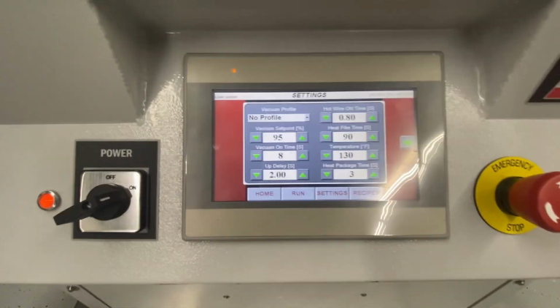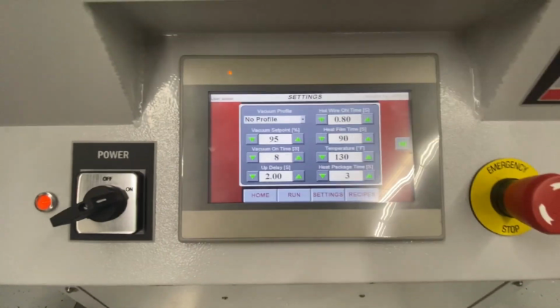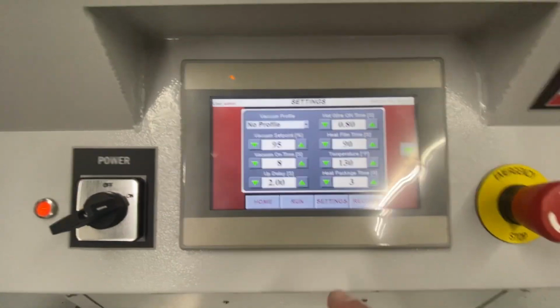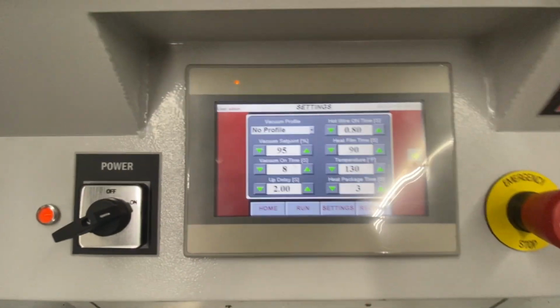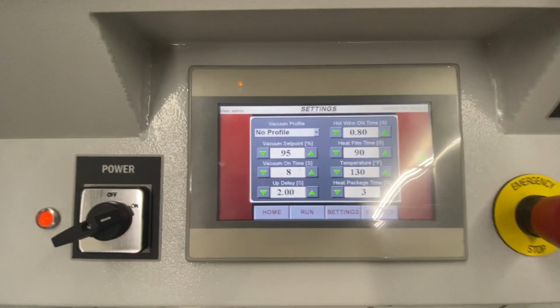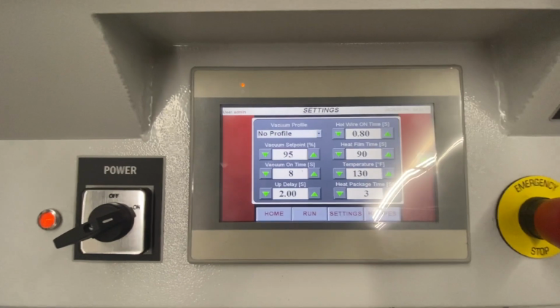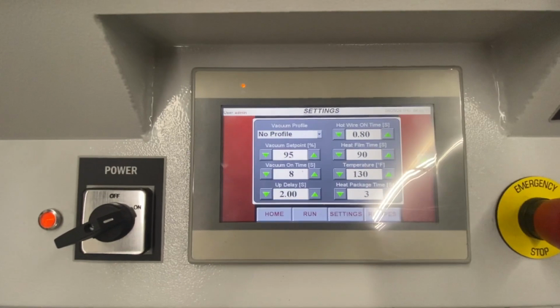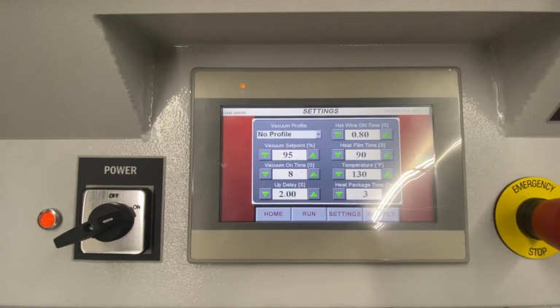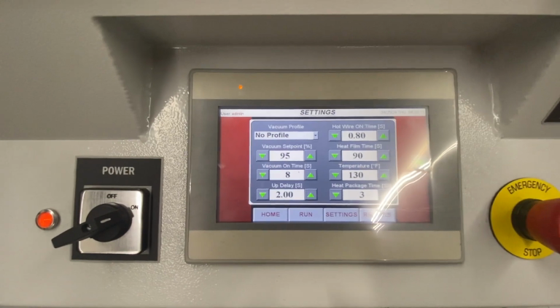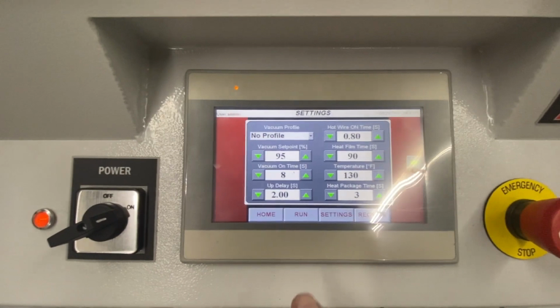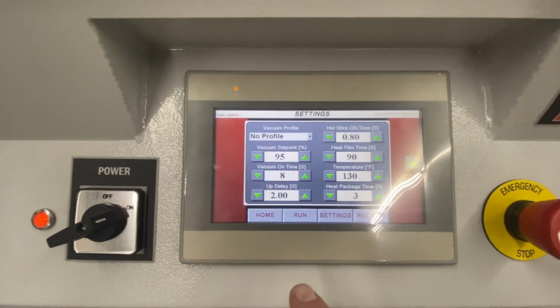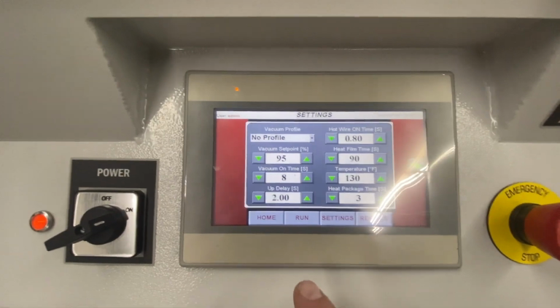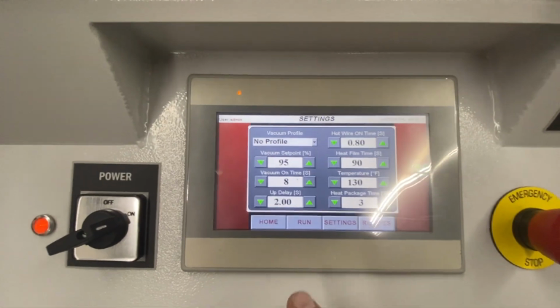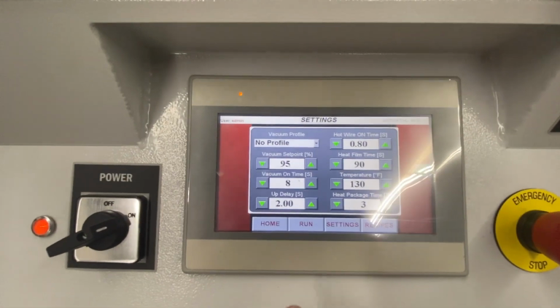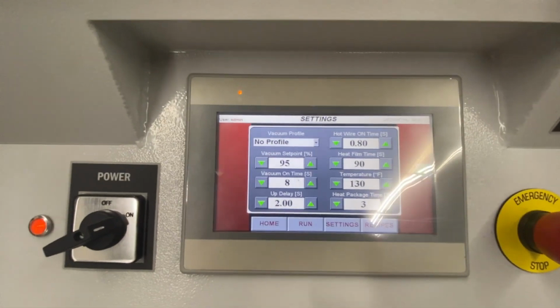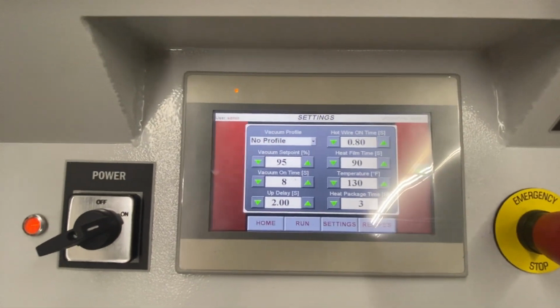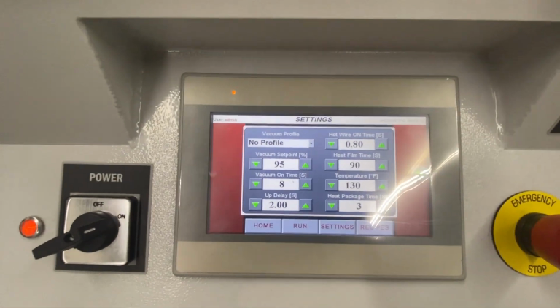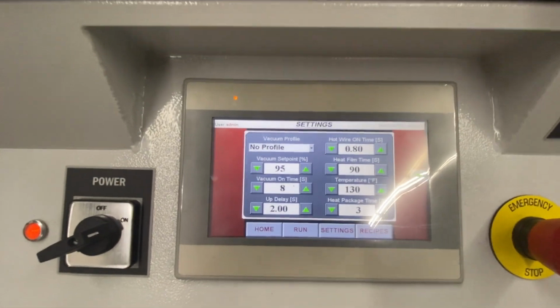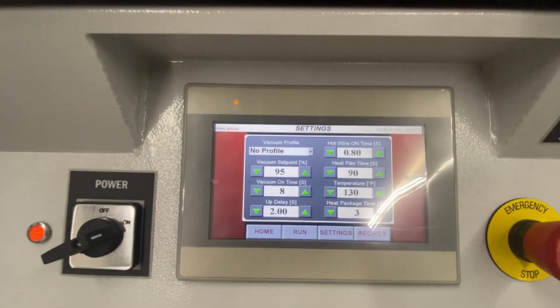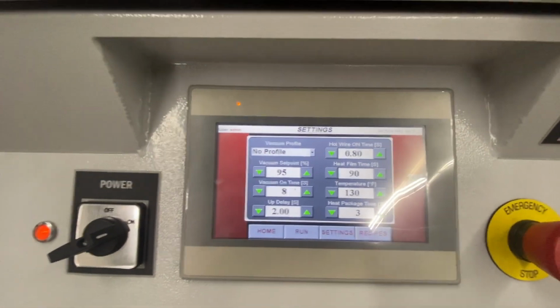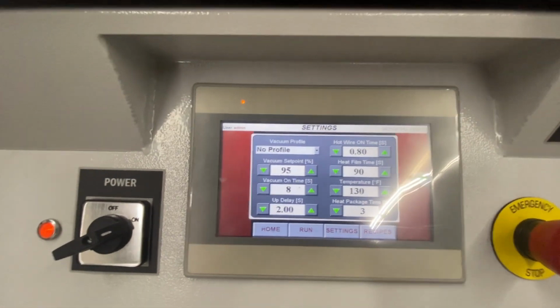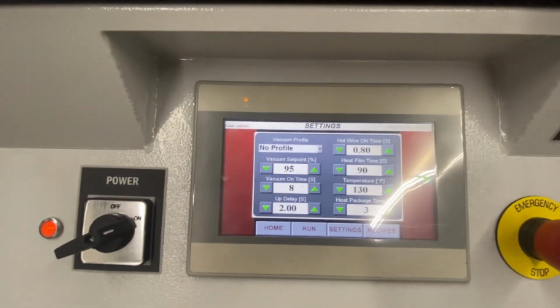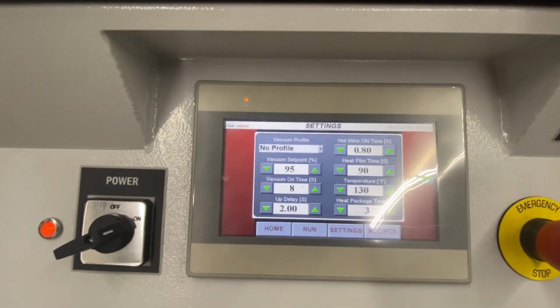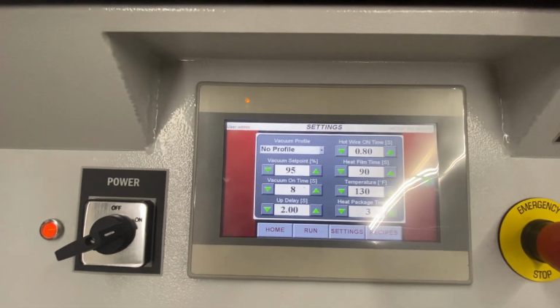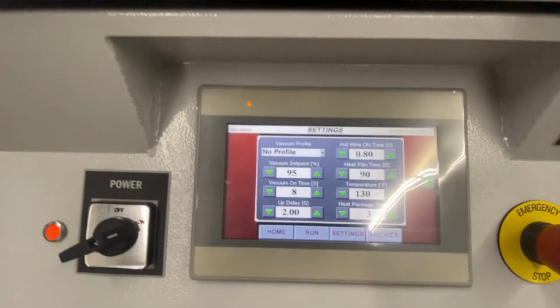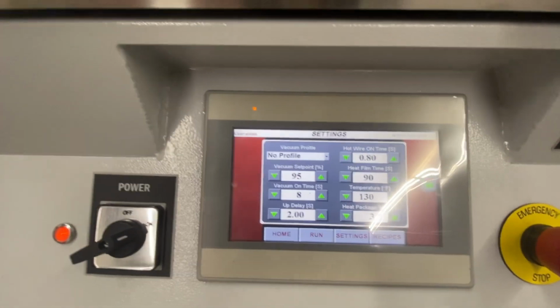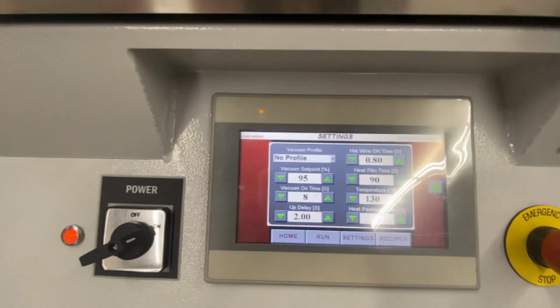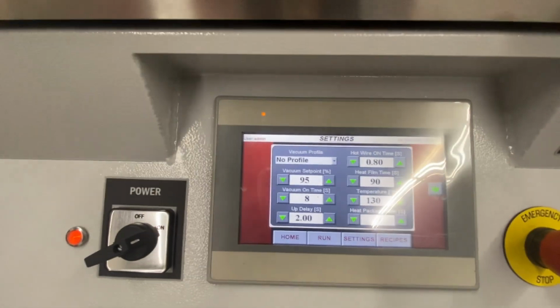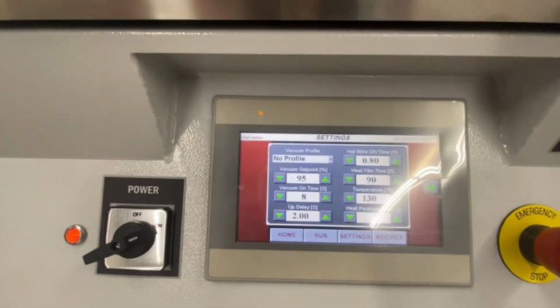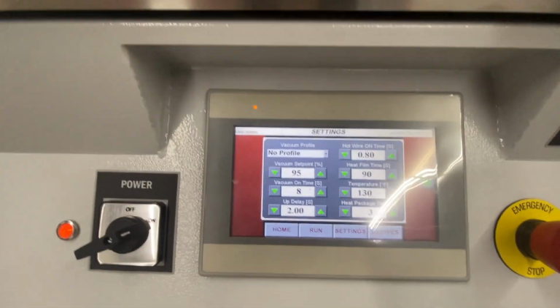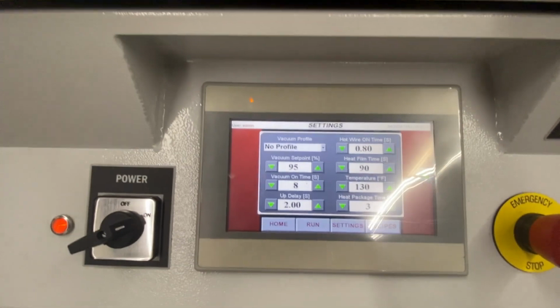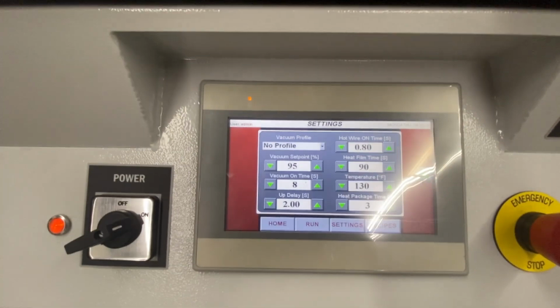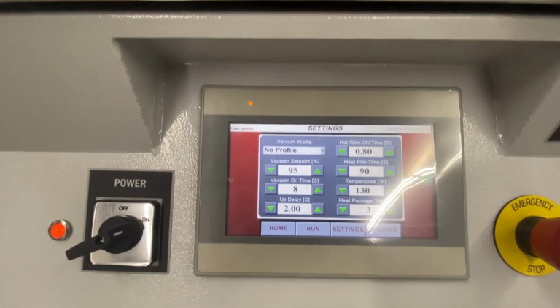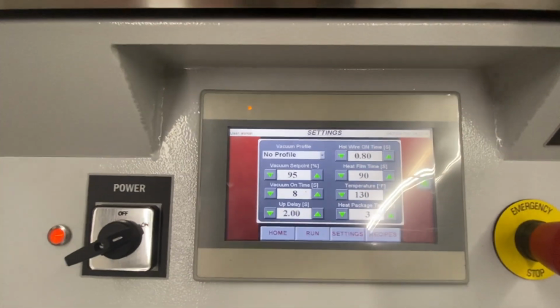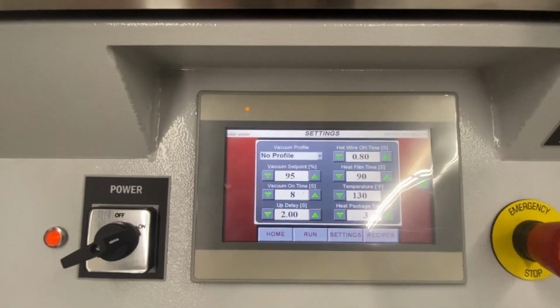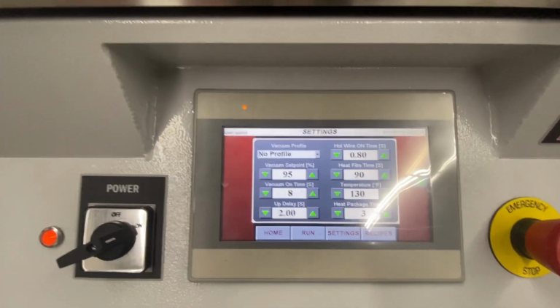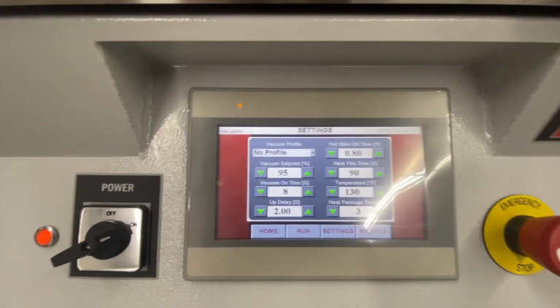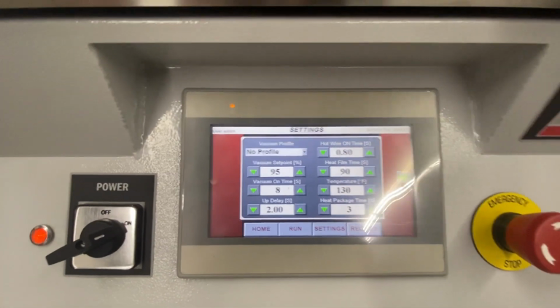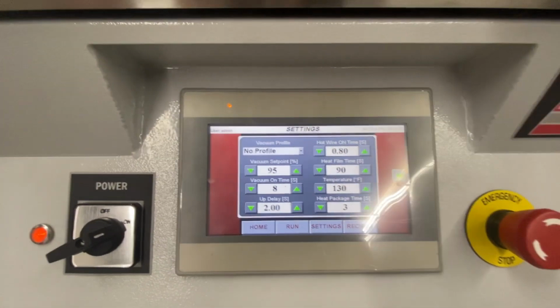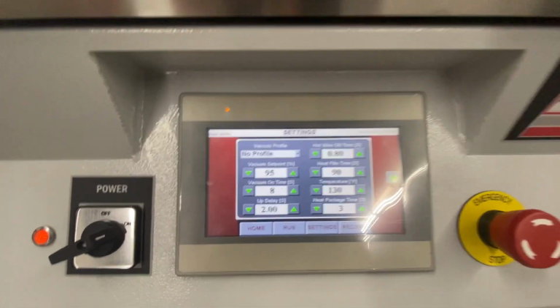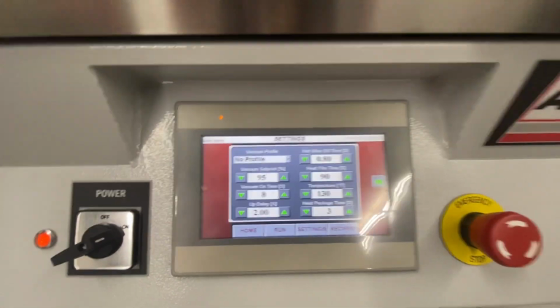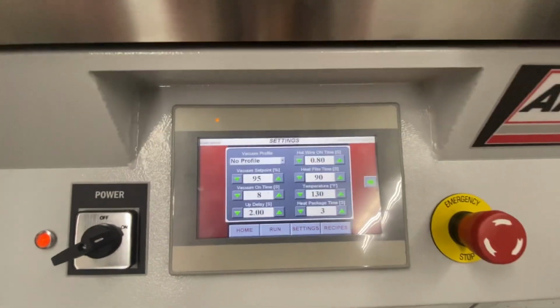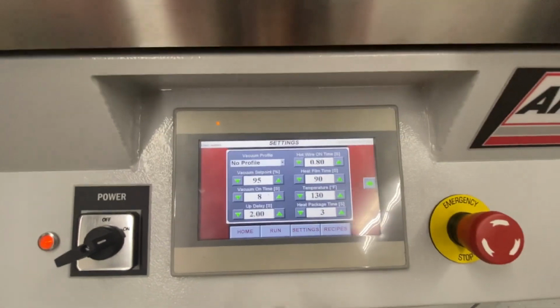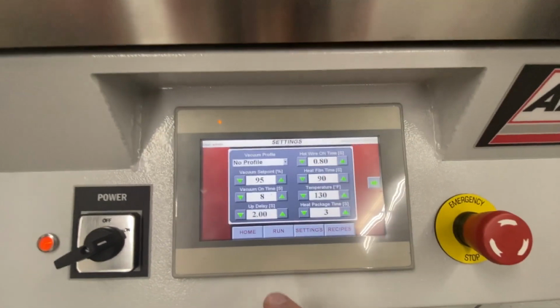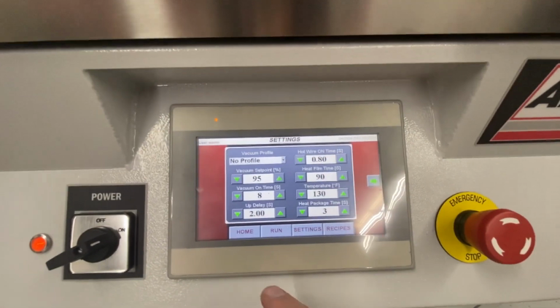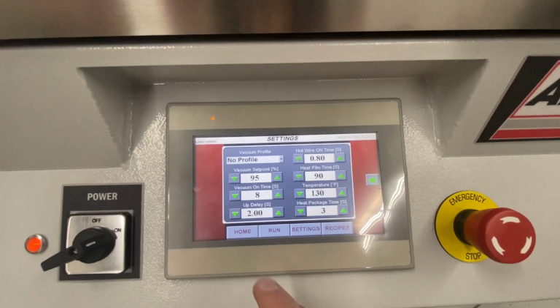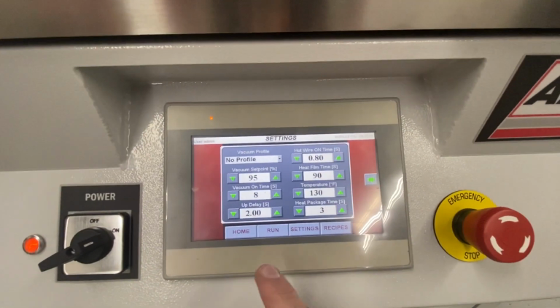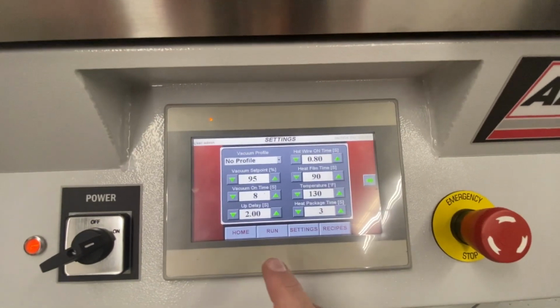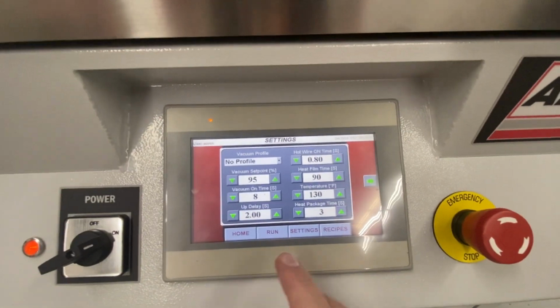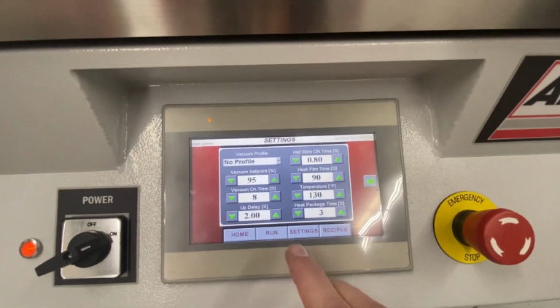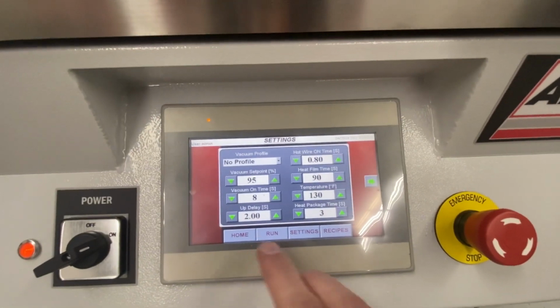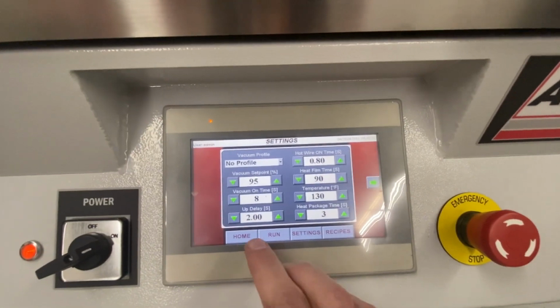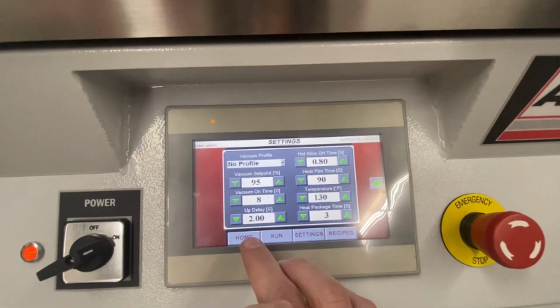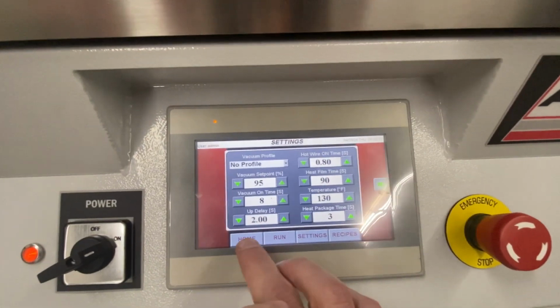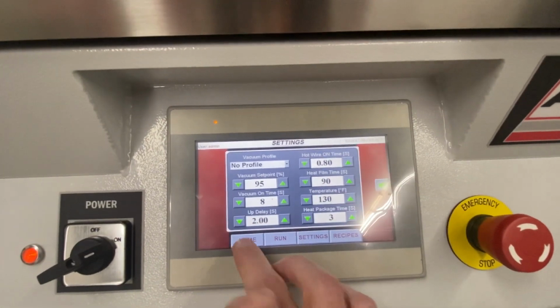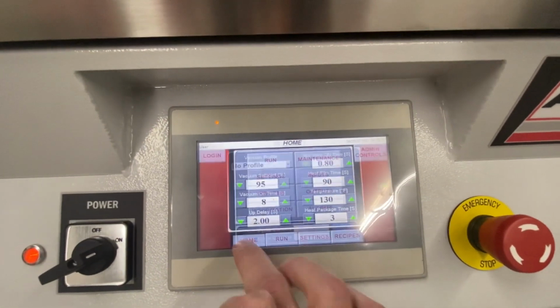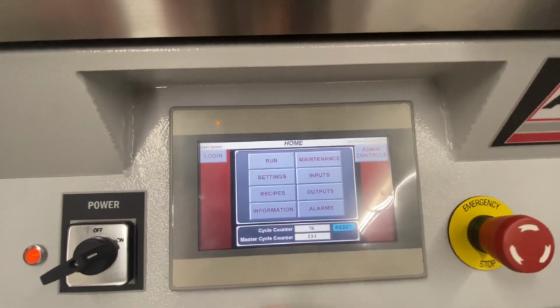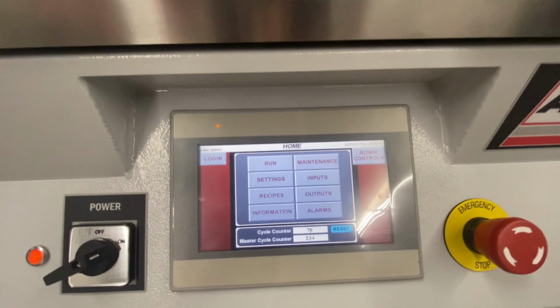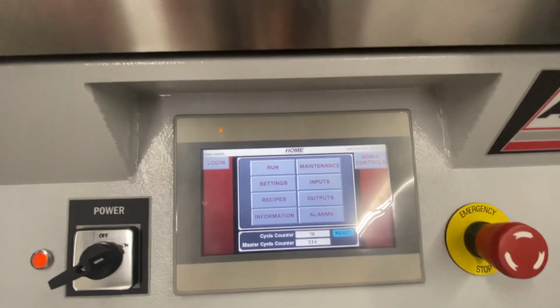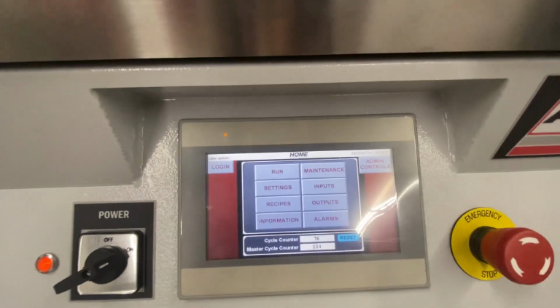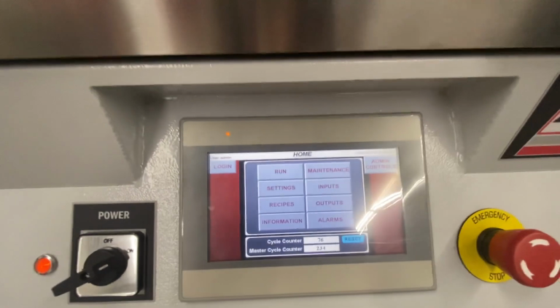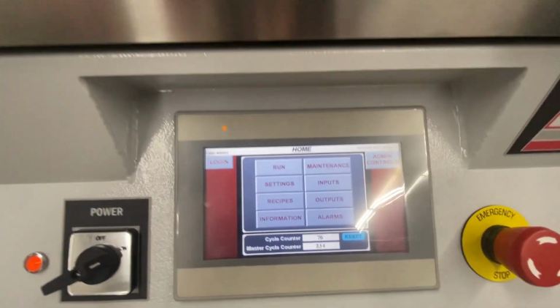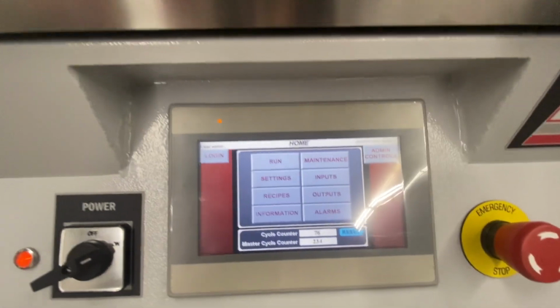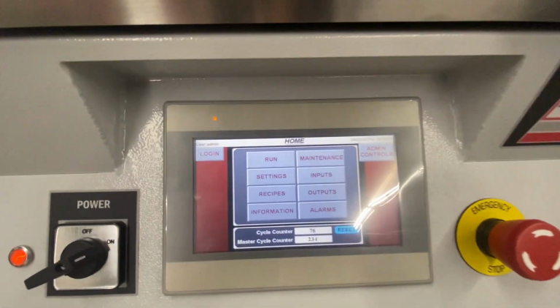You can save up to 10 different recipes. You guys would probably just use one. You would go back to the home.